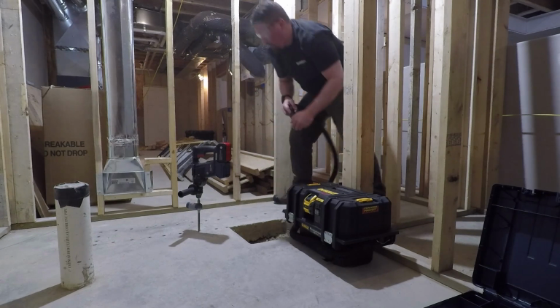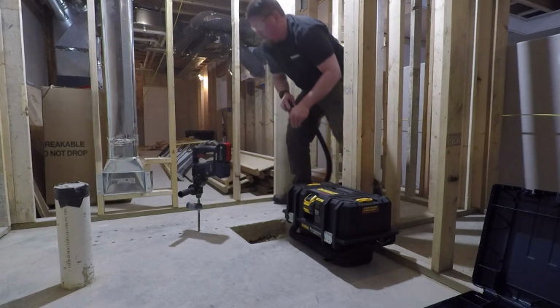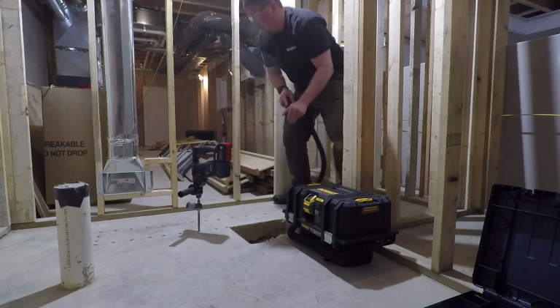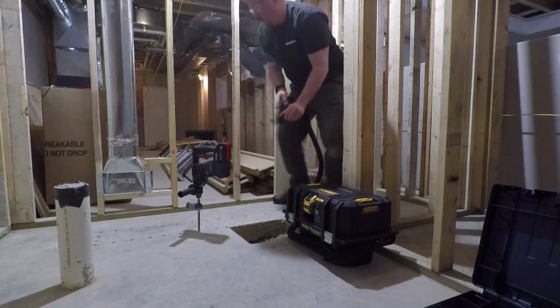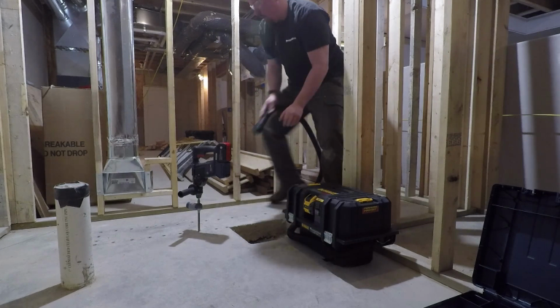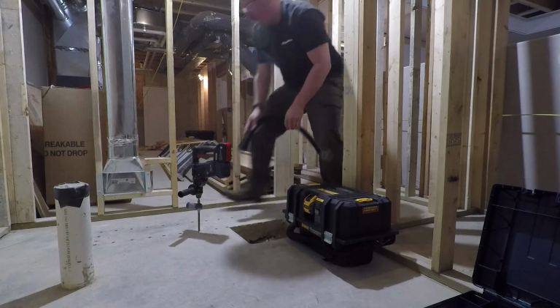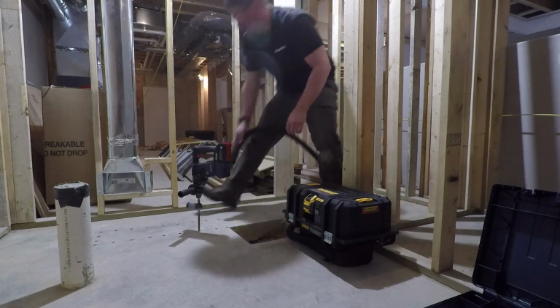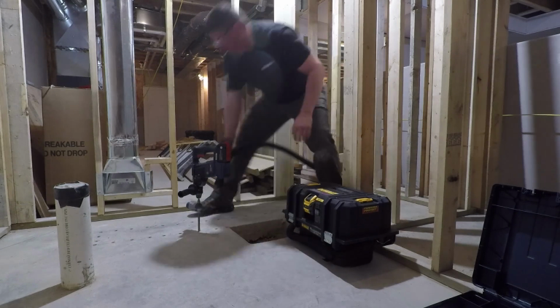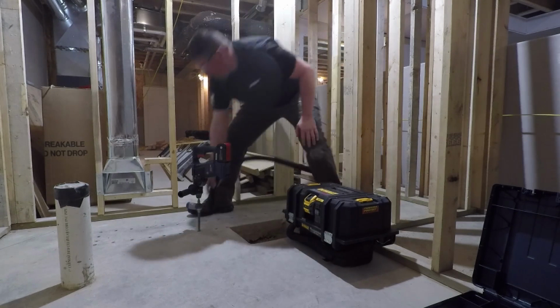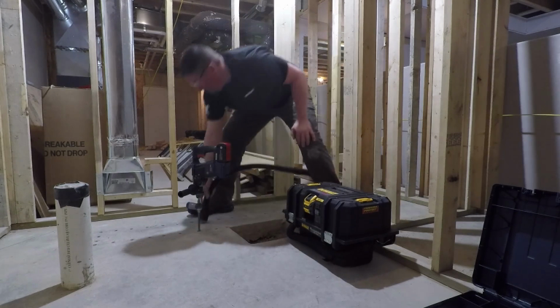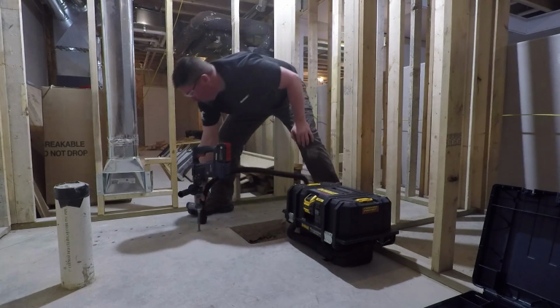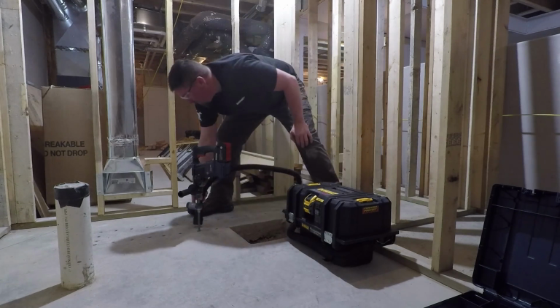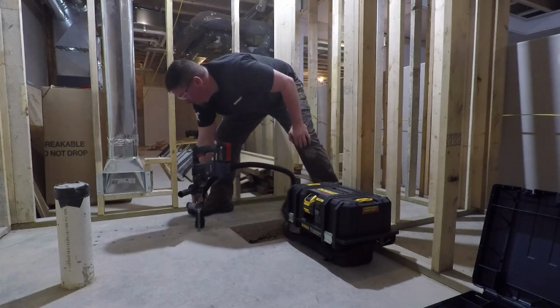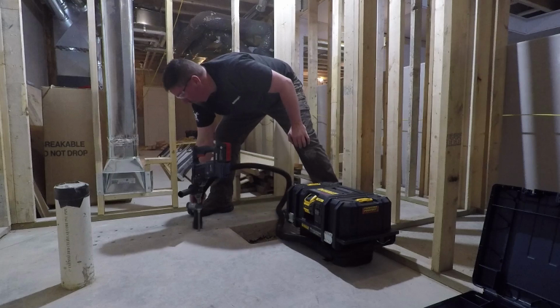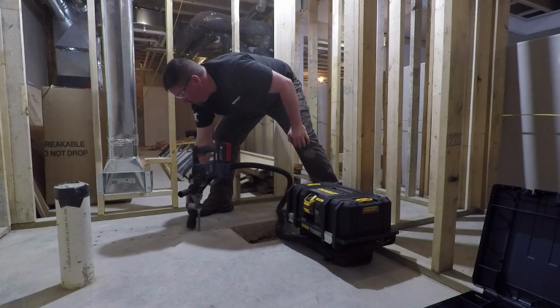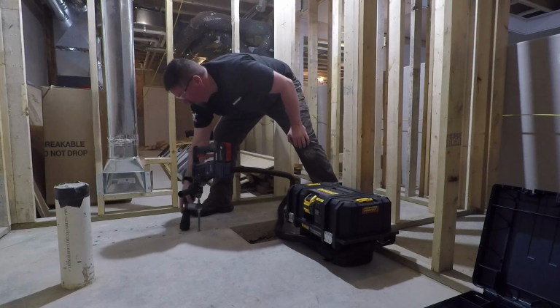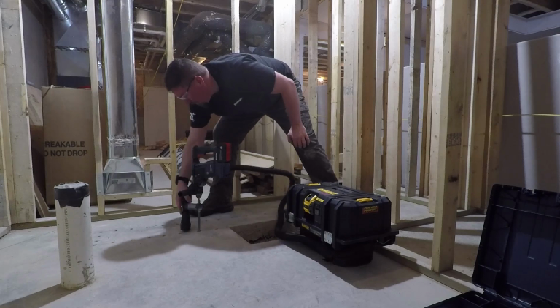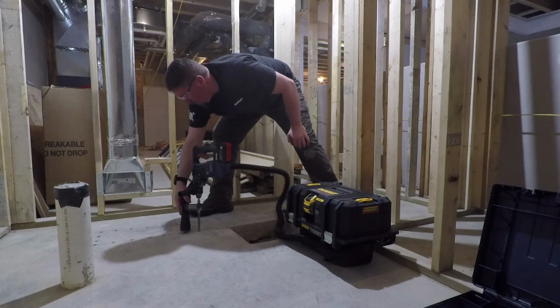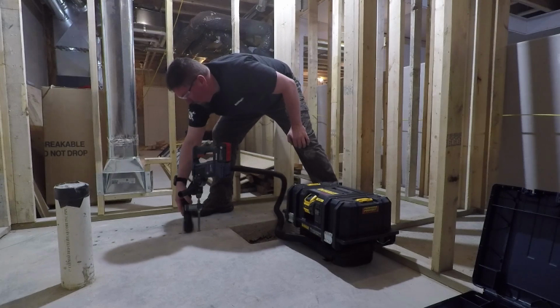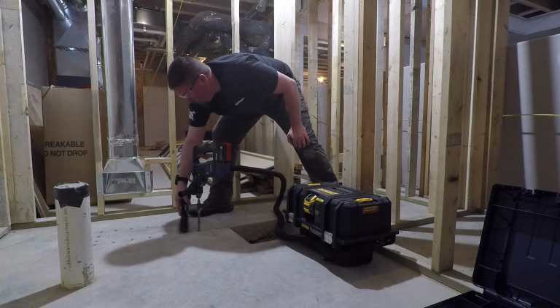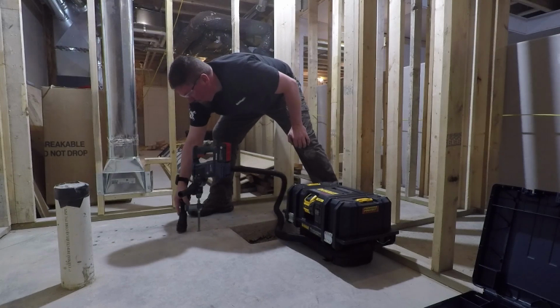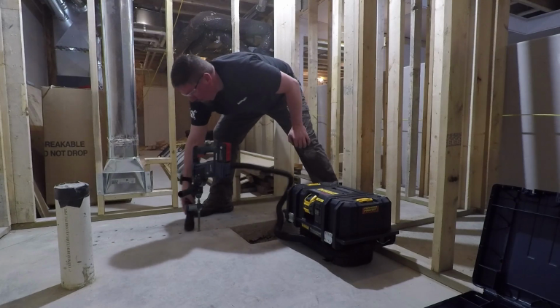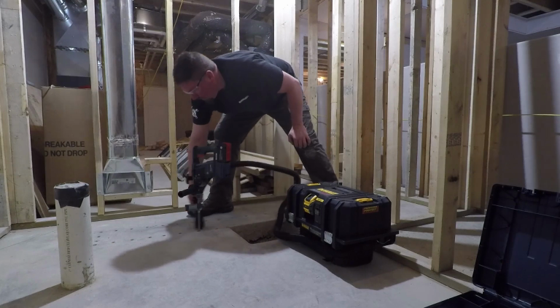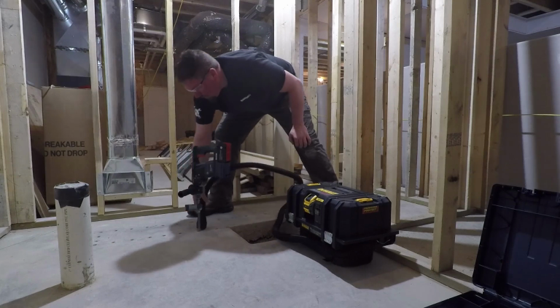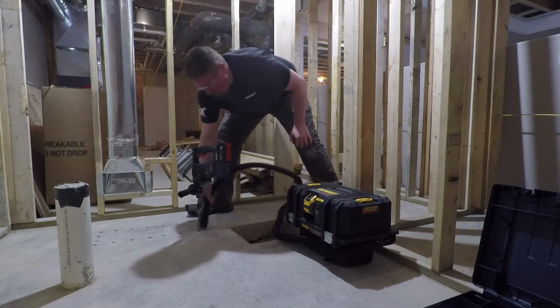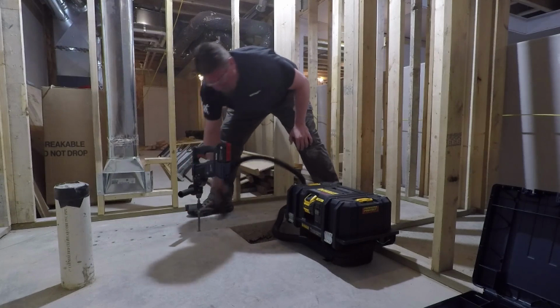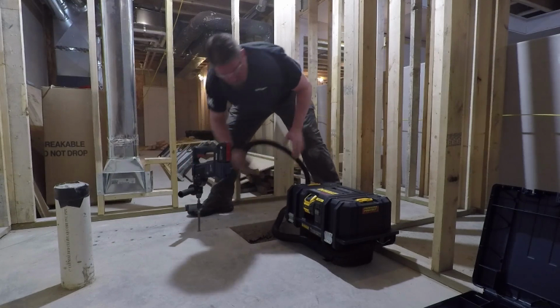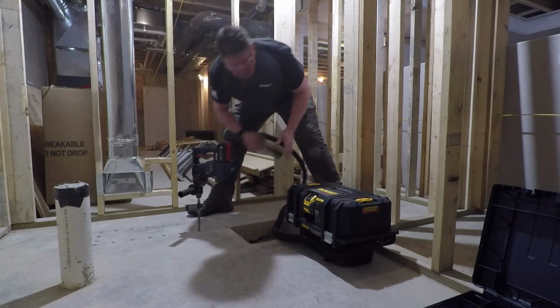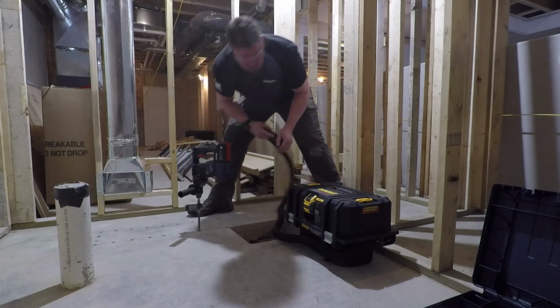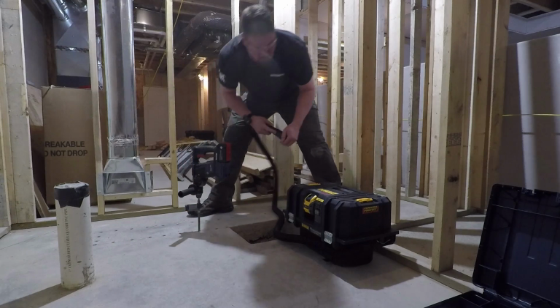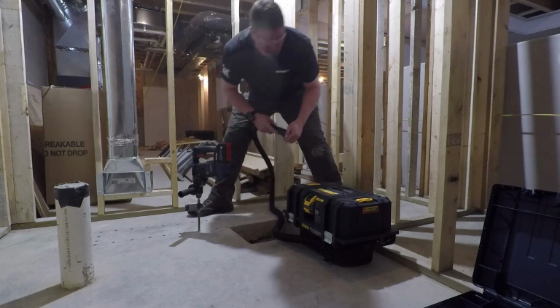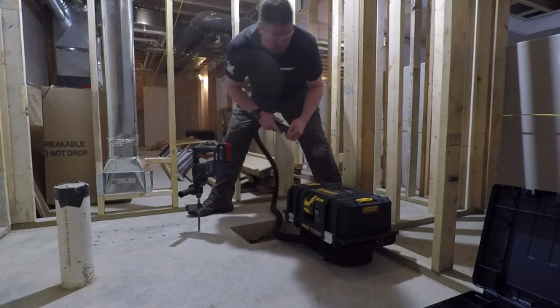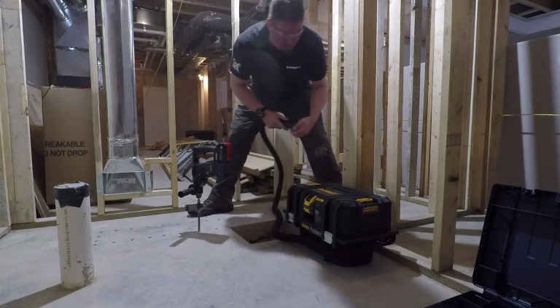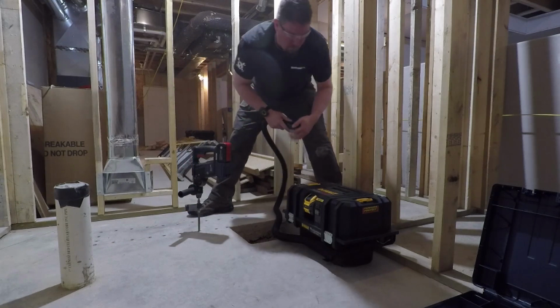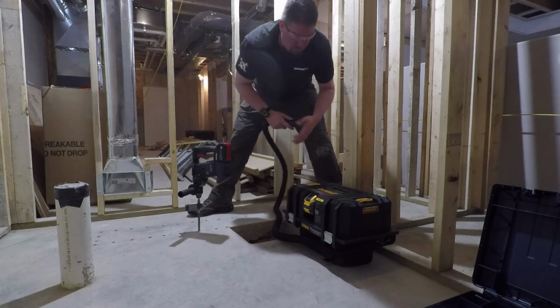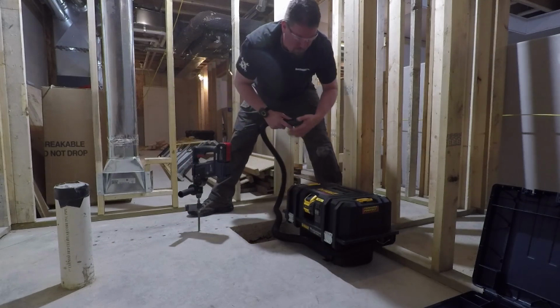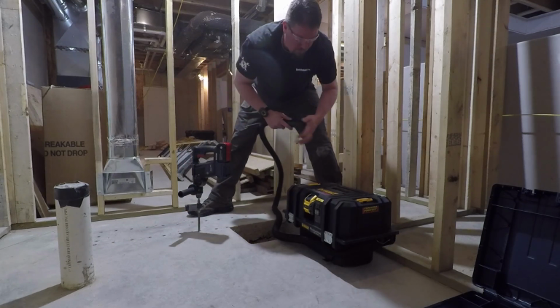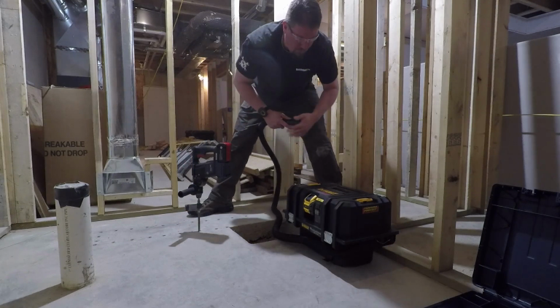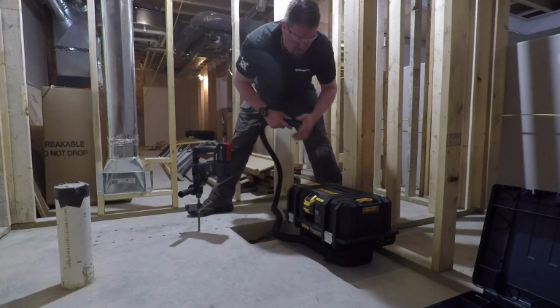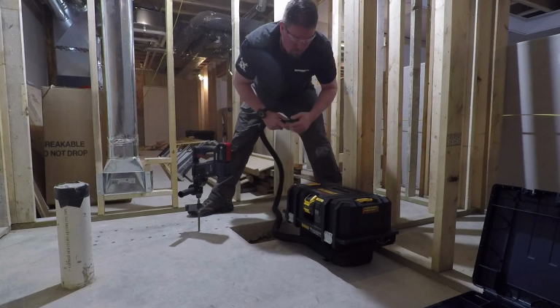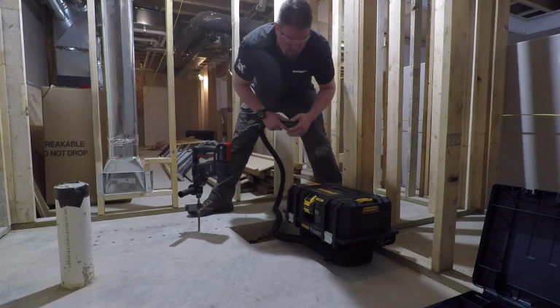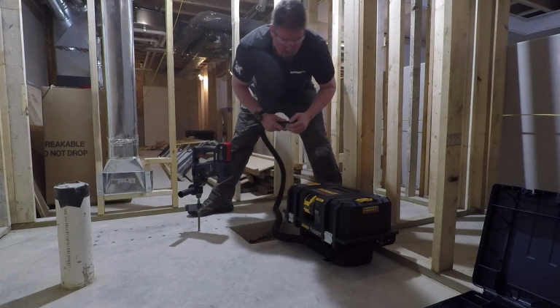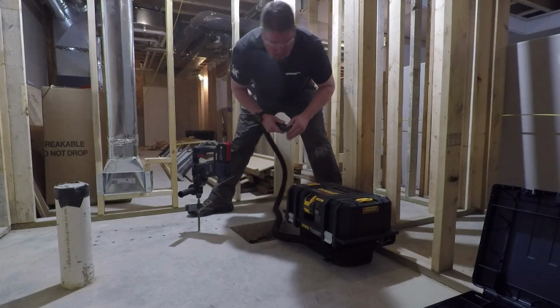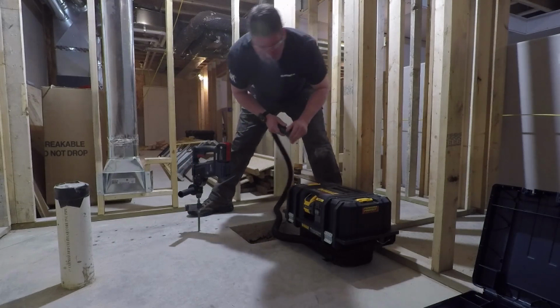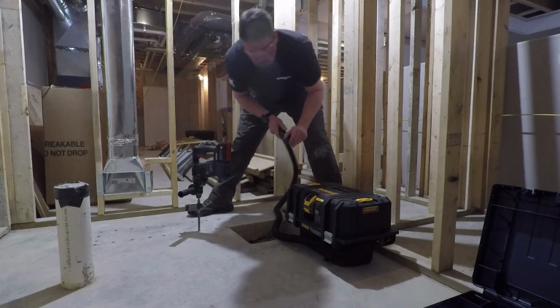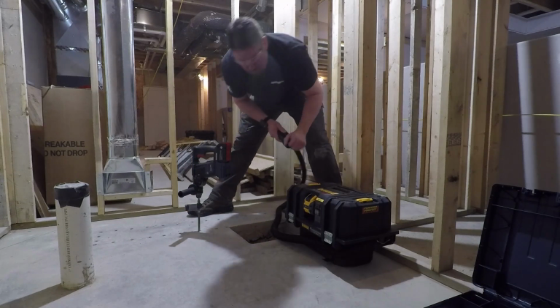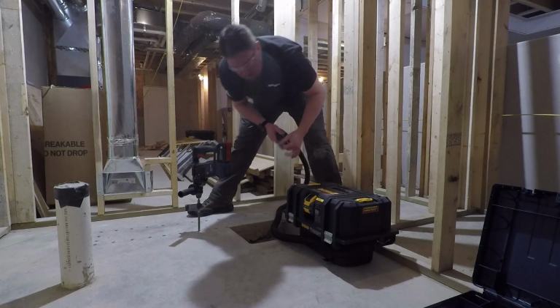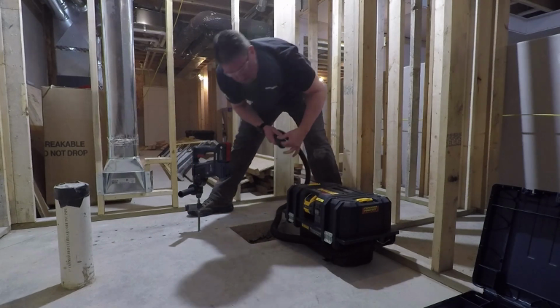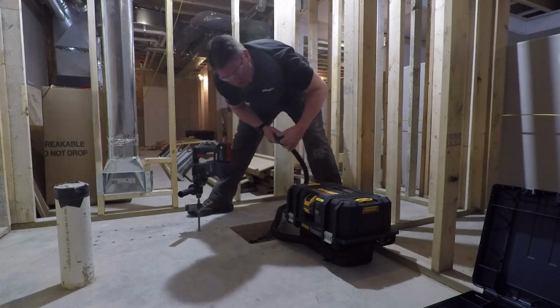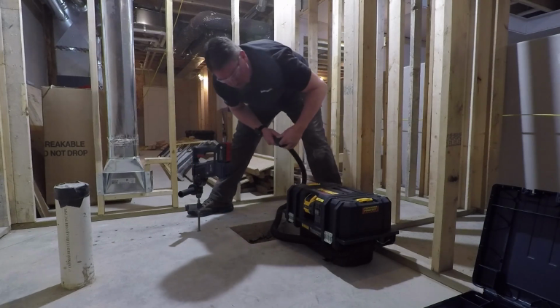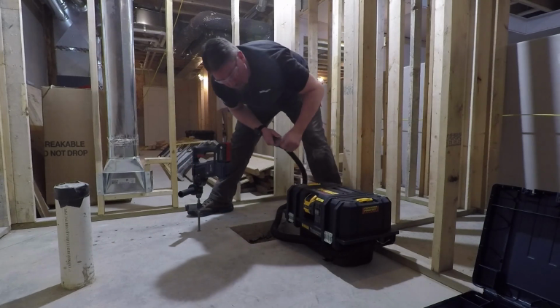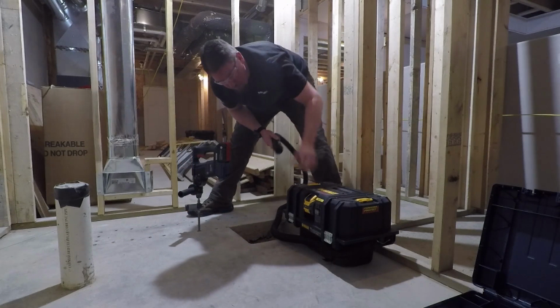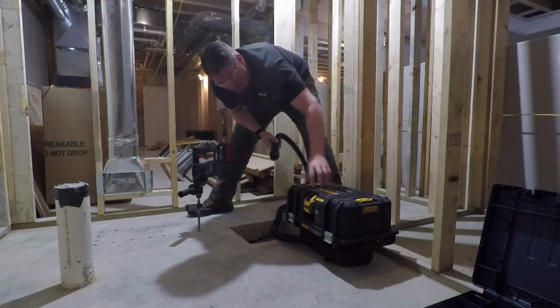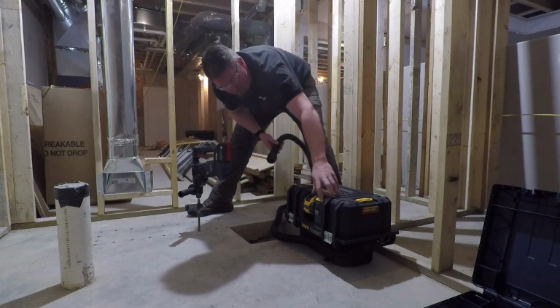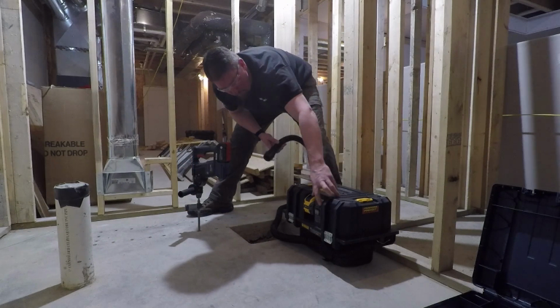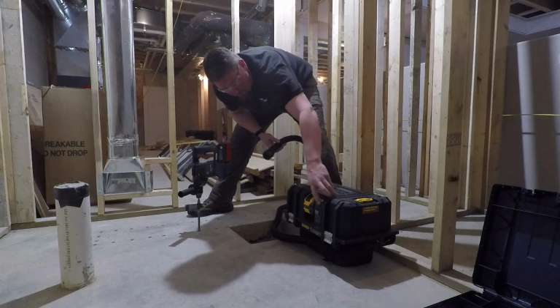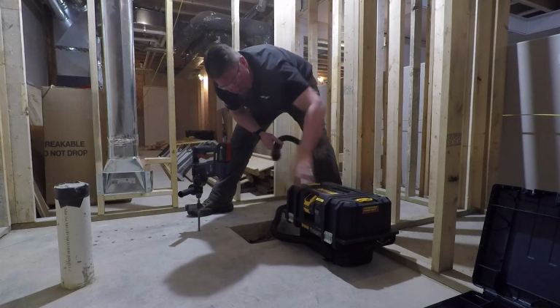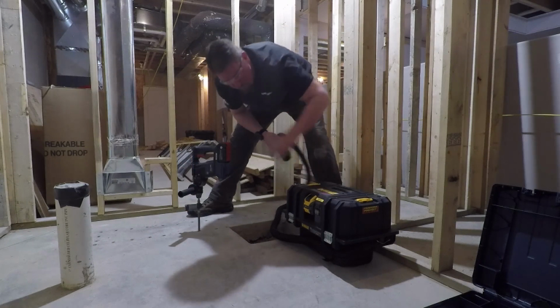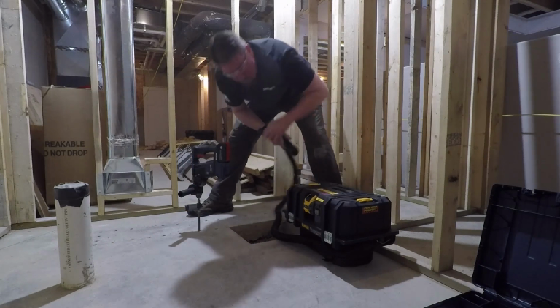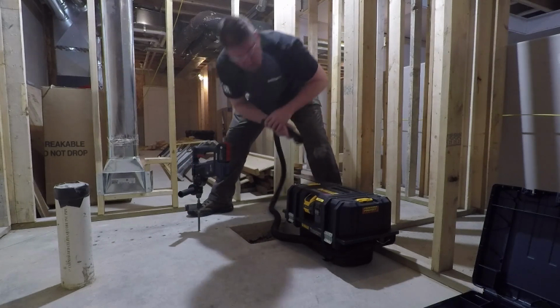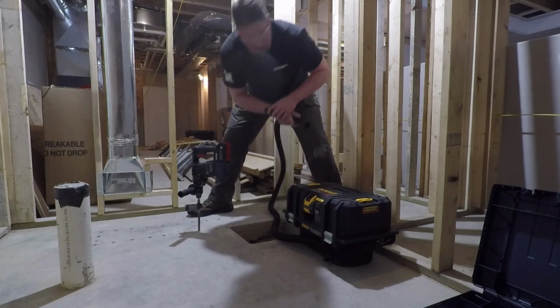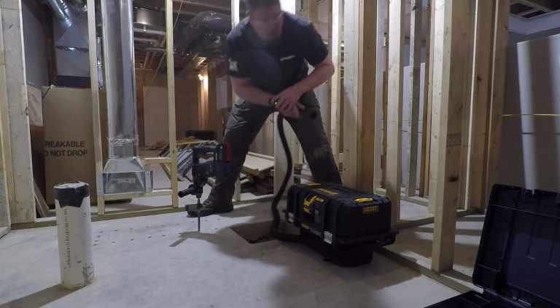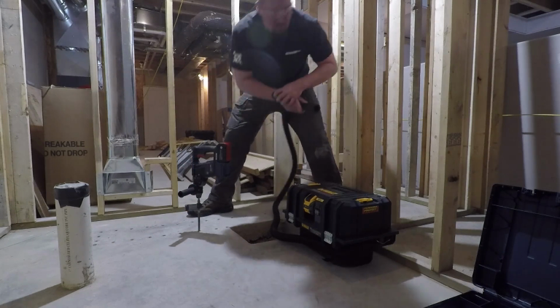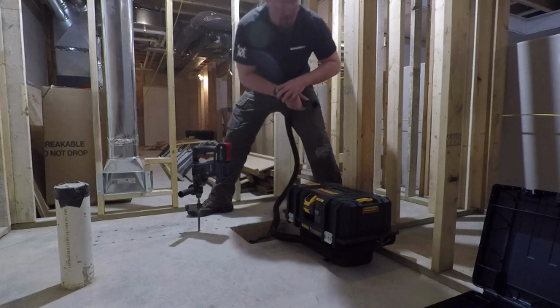This unit weighs in at just over 17 pounds and comes with a three-year warranty, which is pretty standard on DeWalt tools.